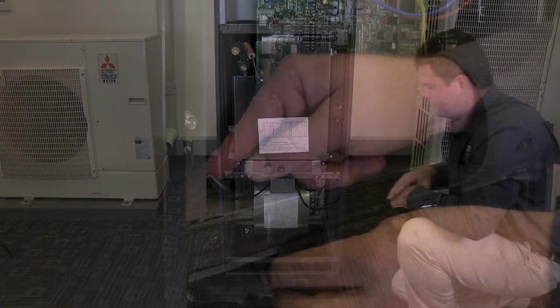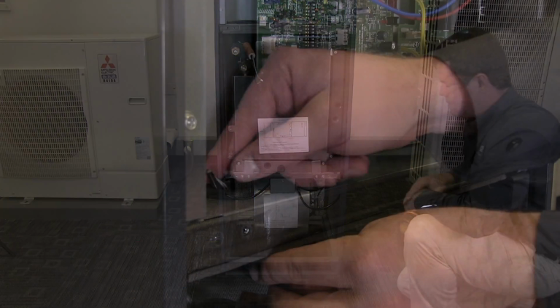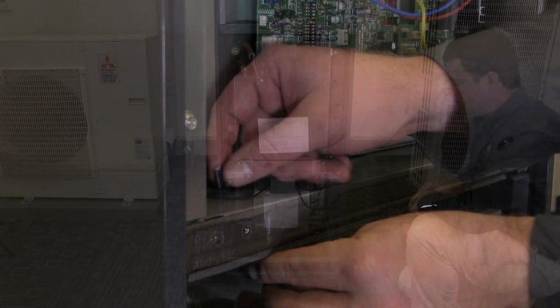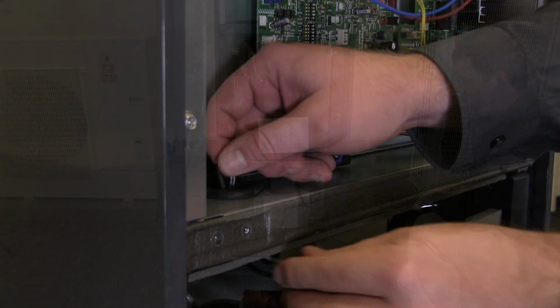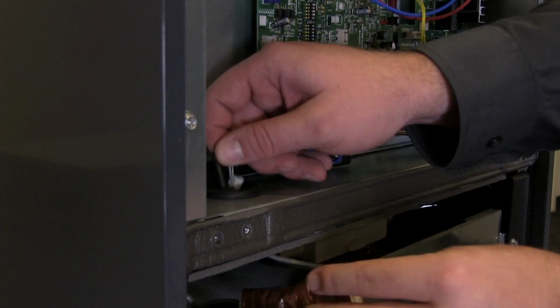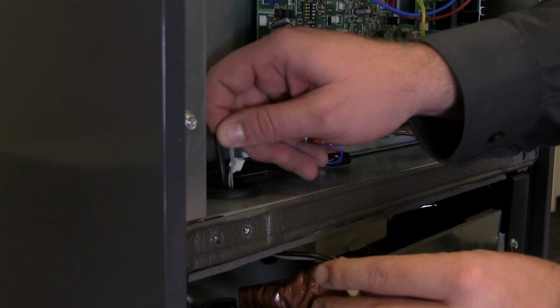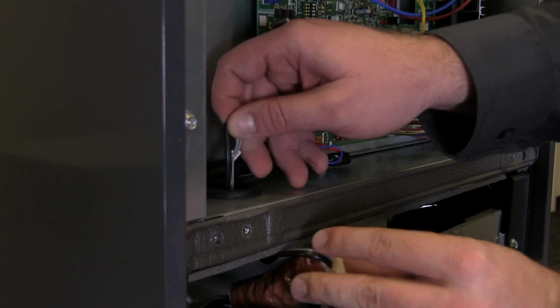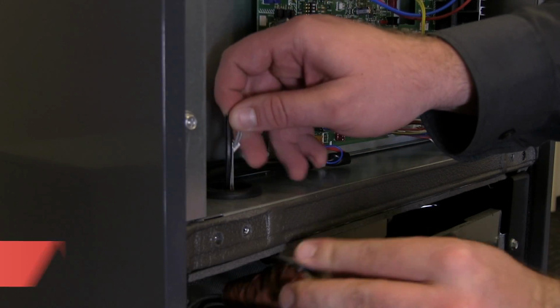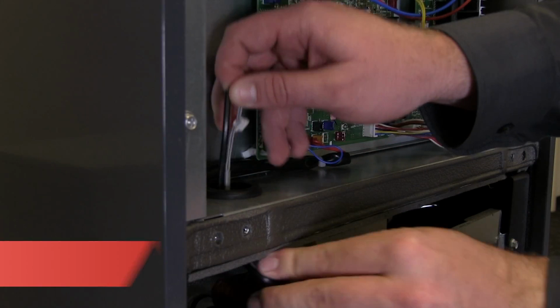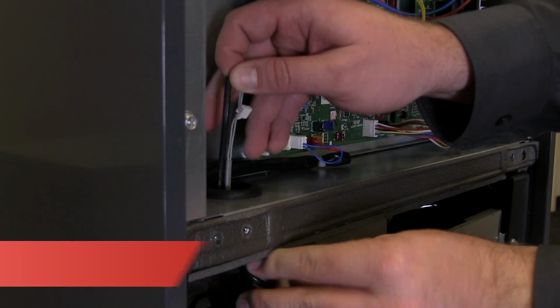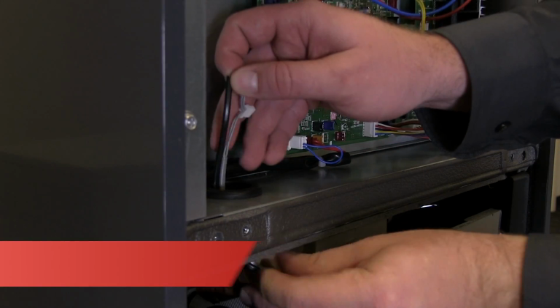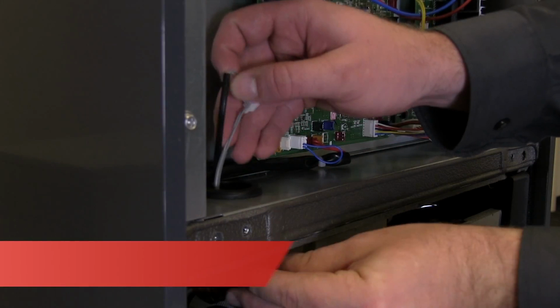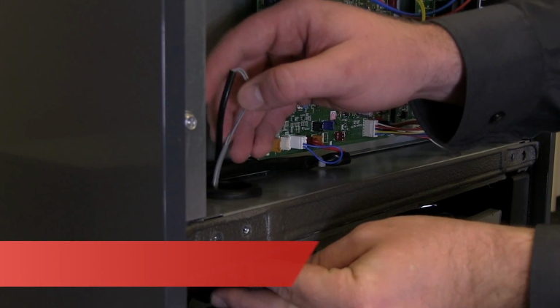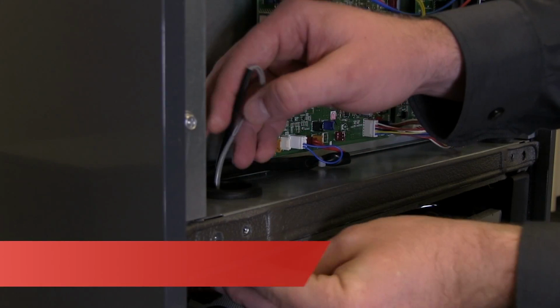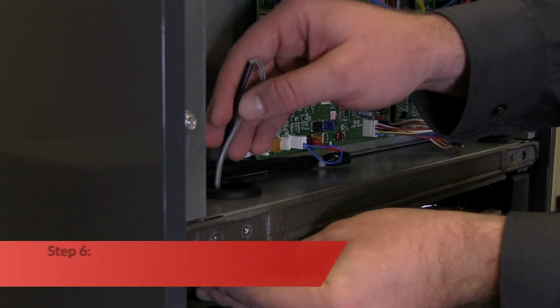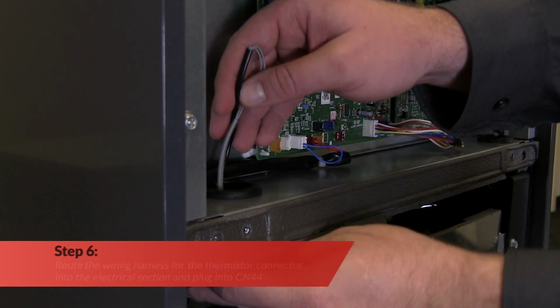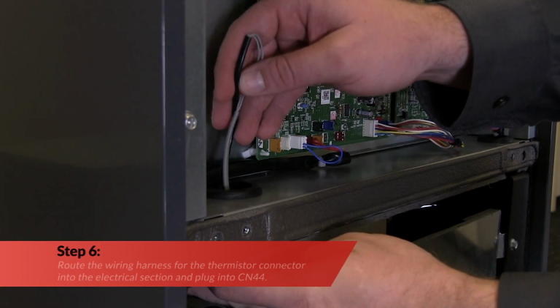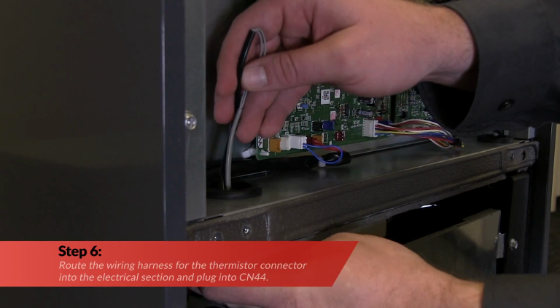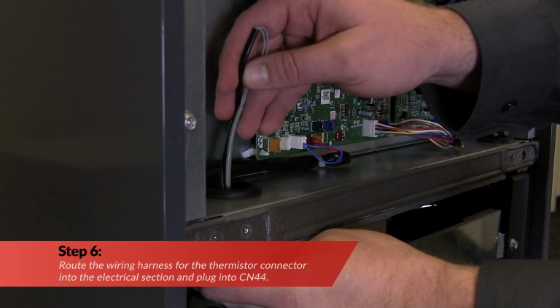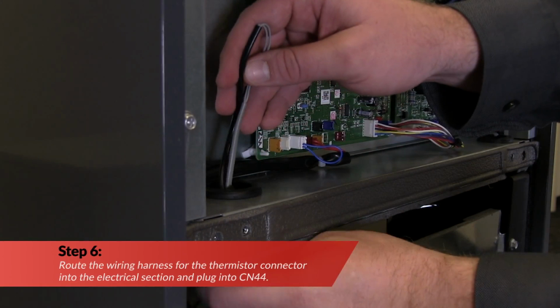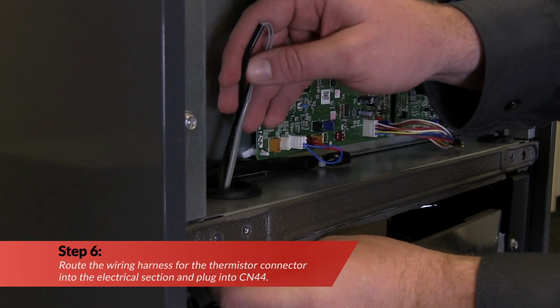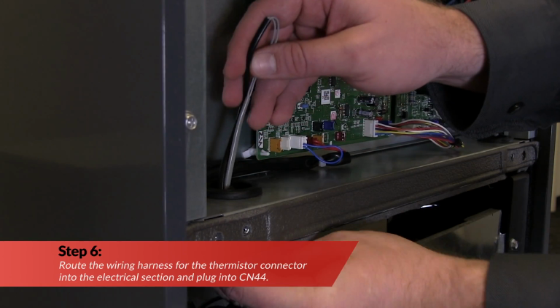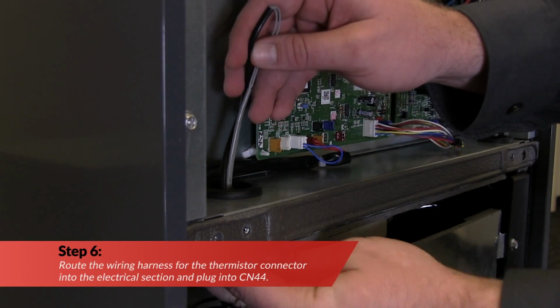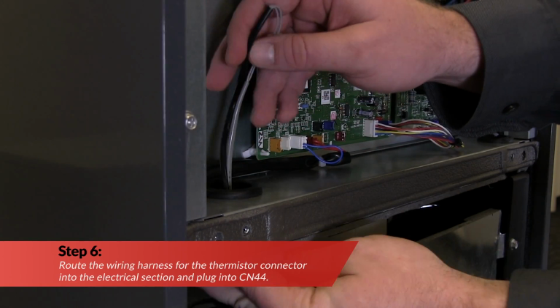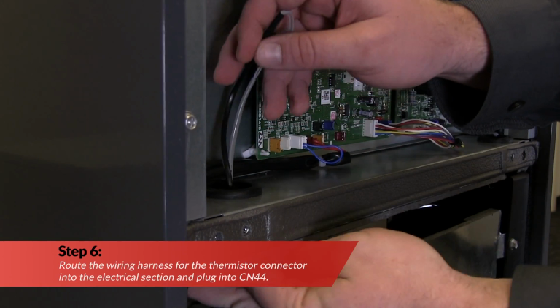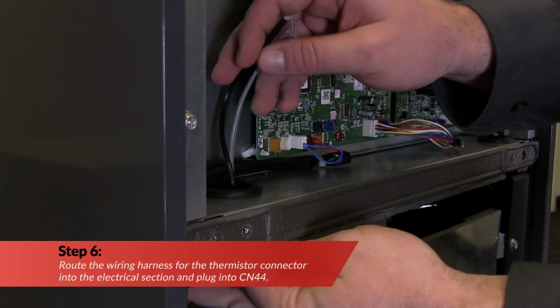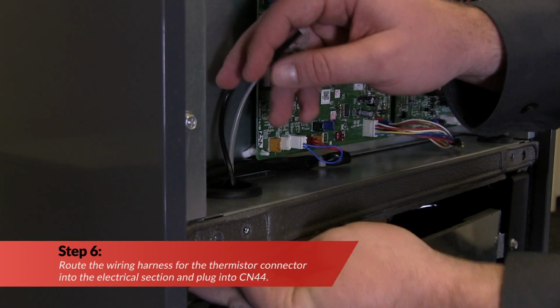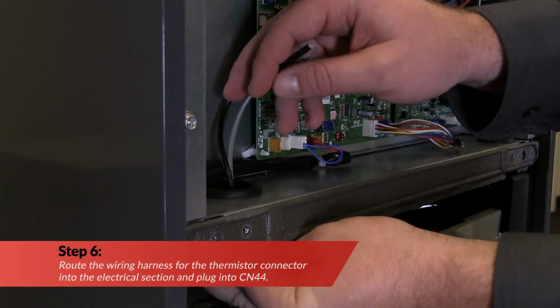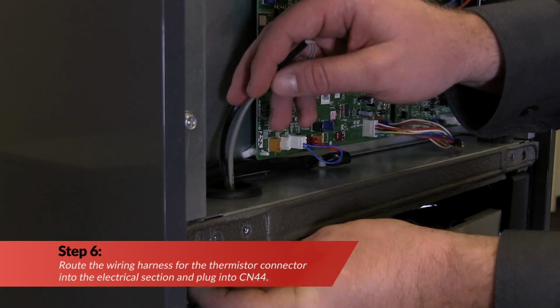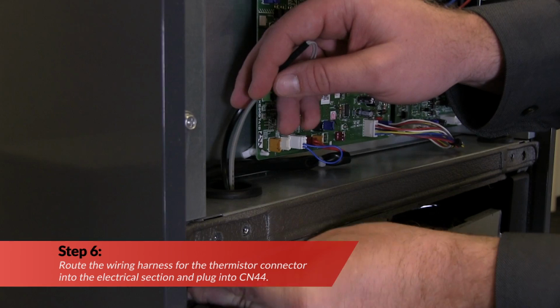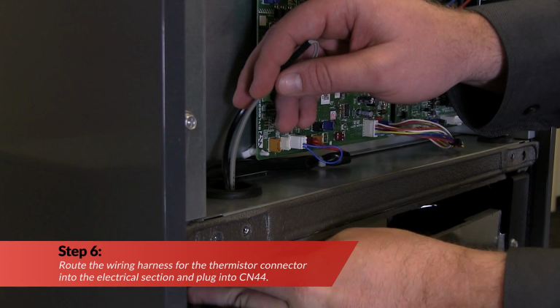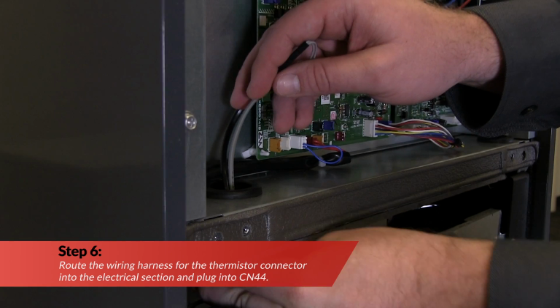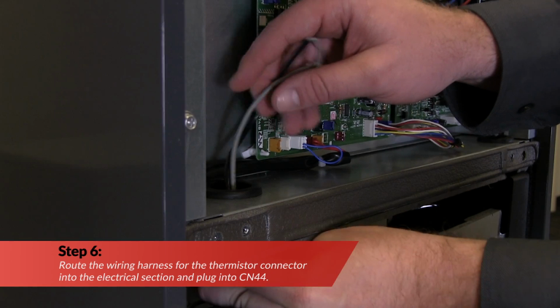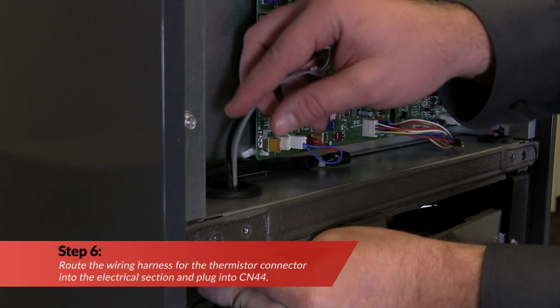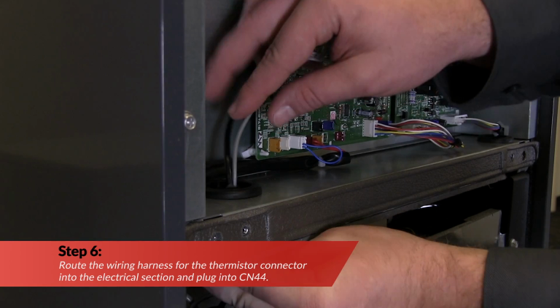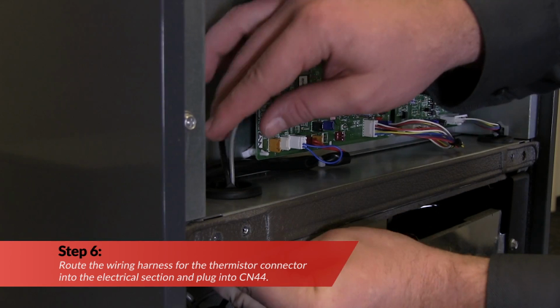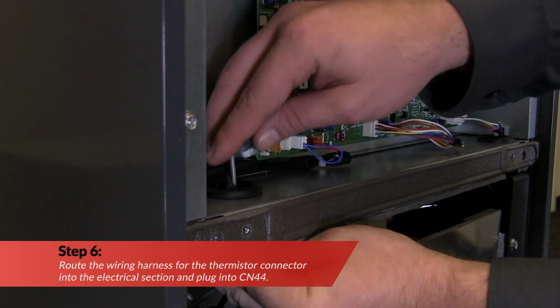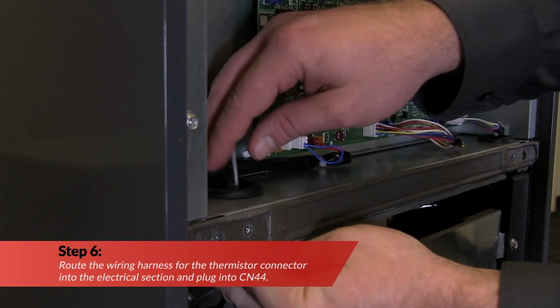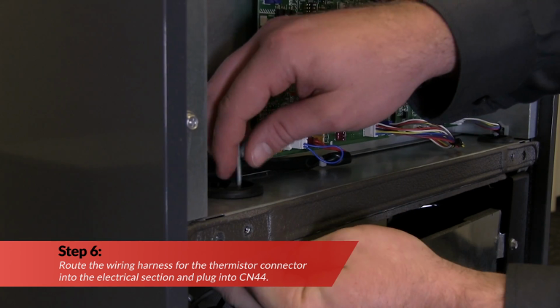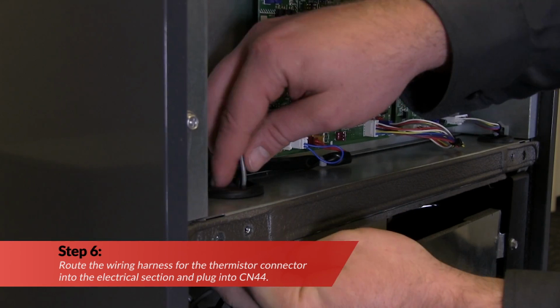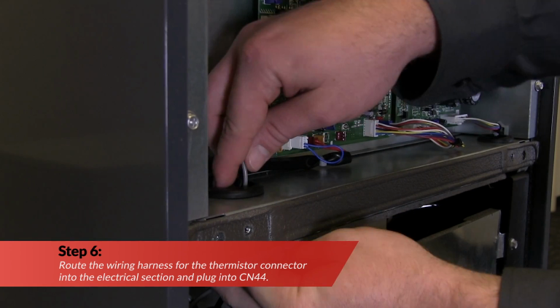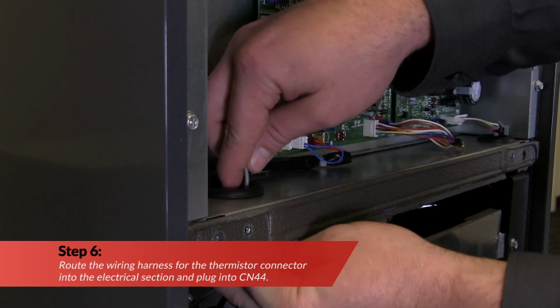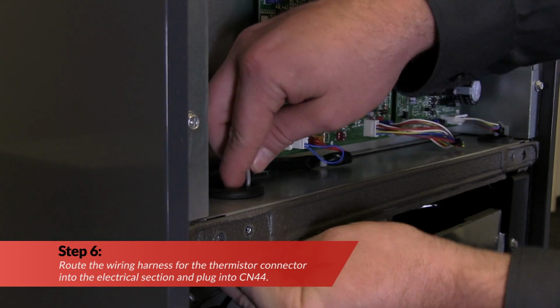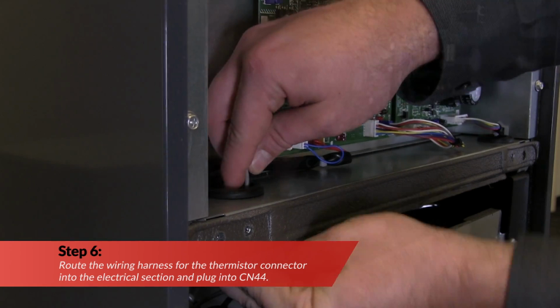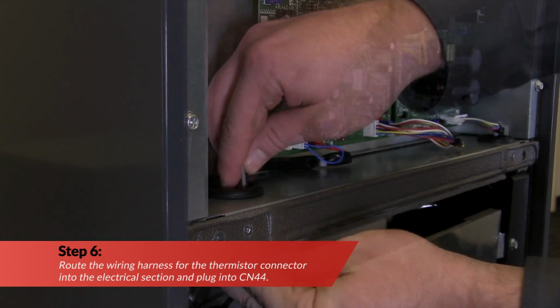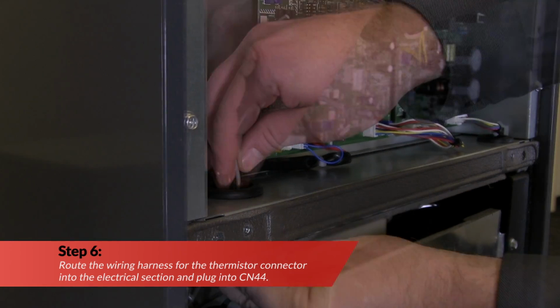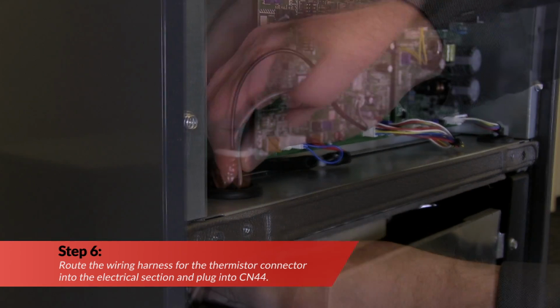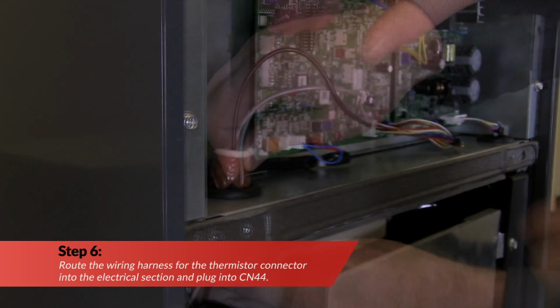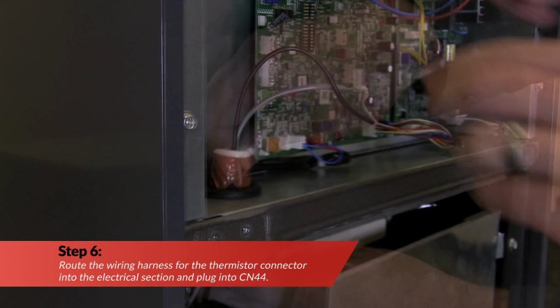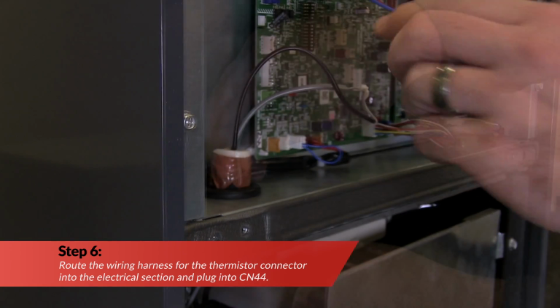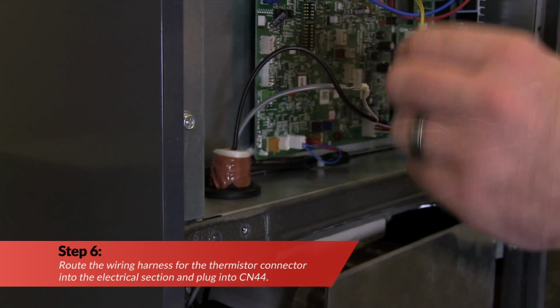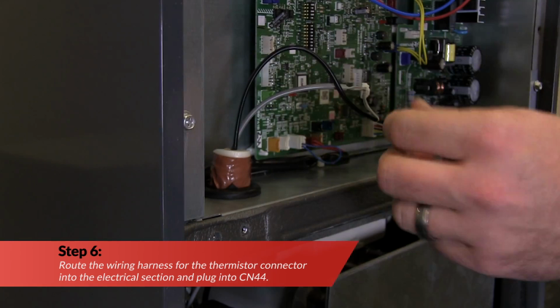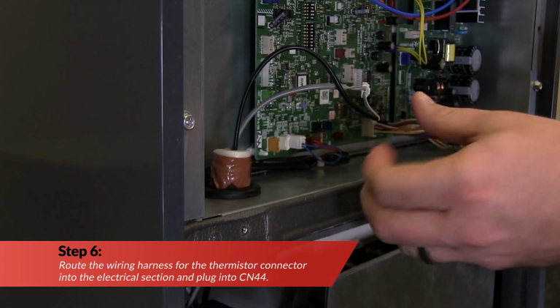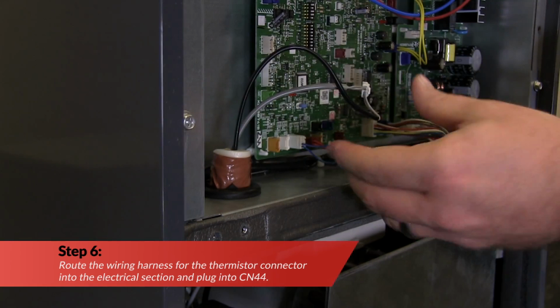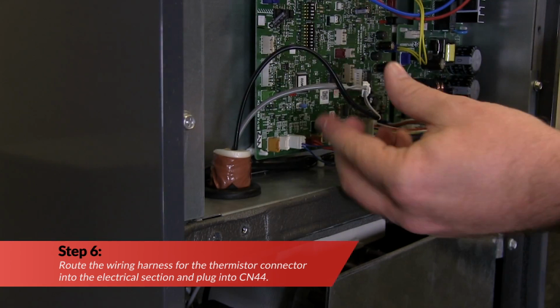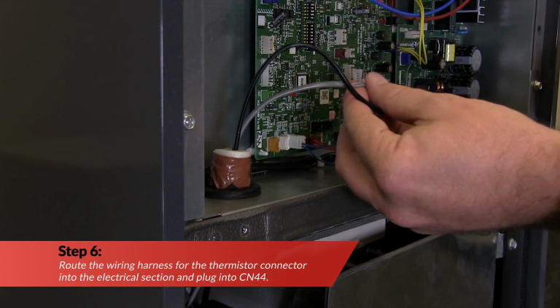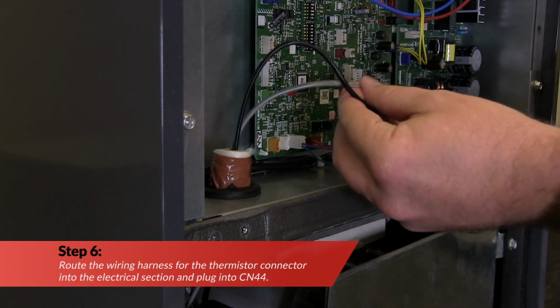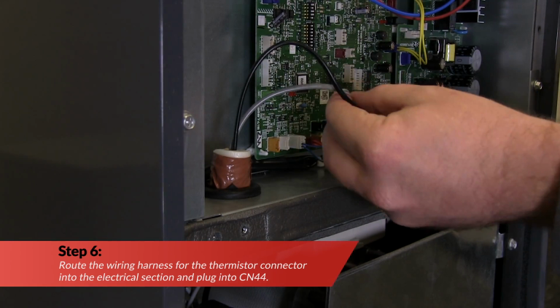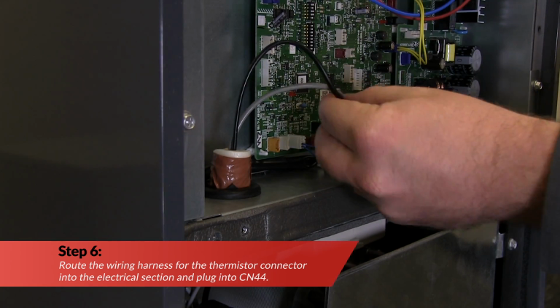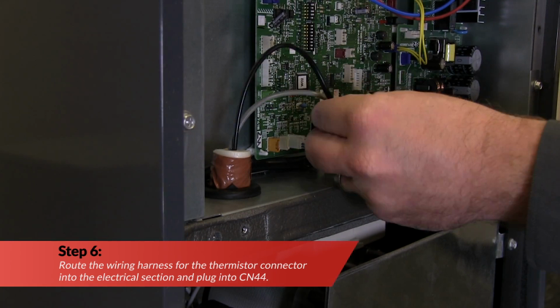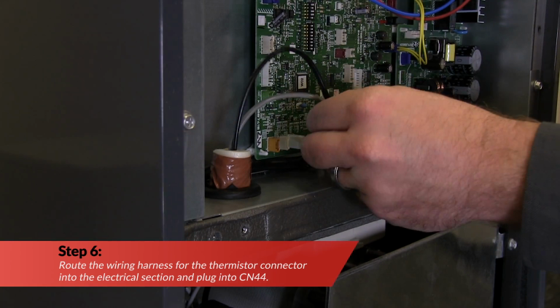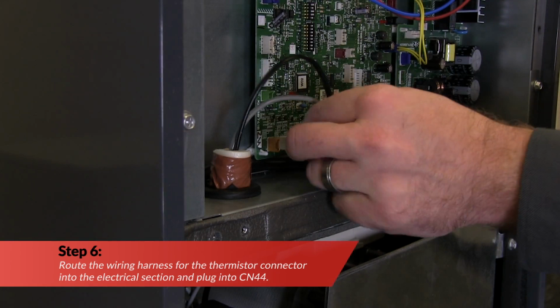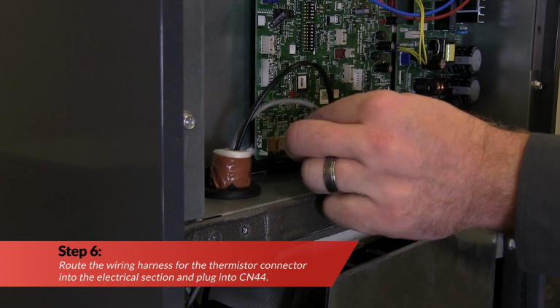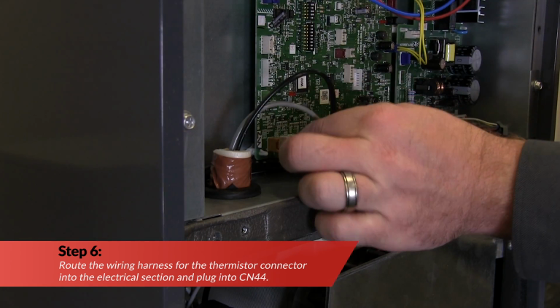Next, route the wiring harness for the thermistor connector into the electrical section and plug into connector CN44.